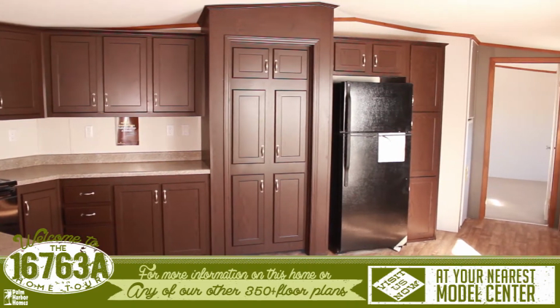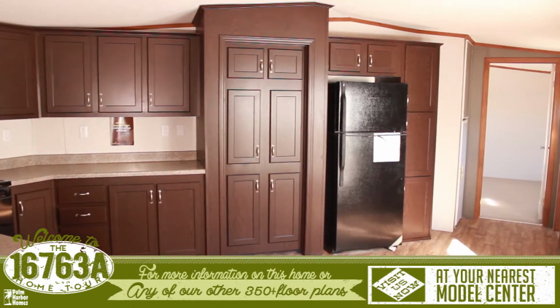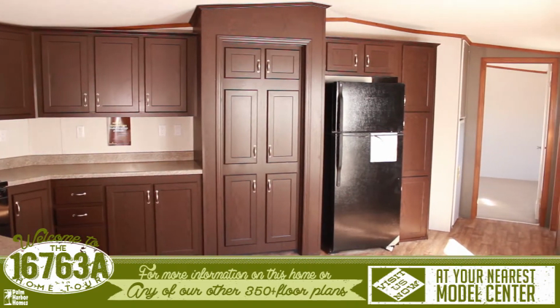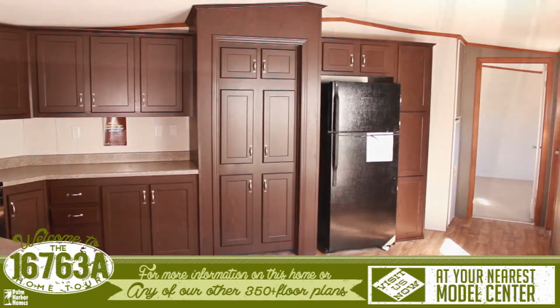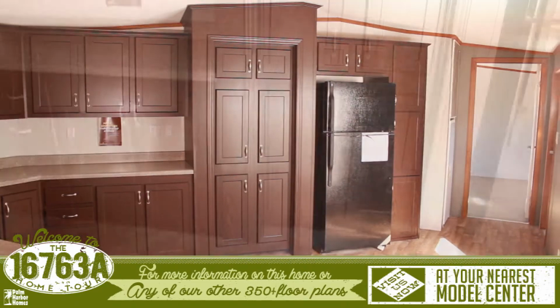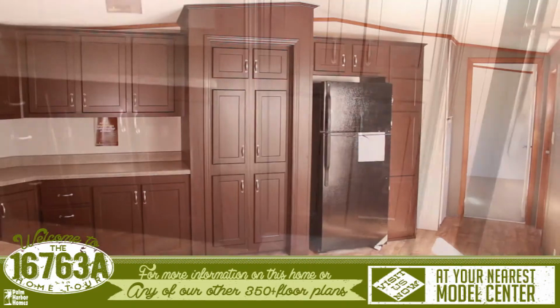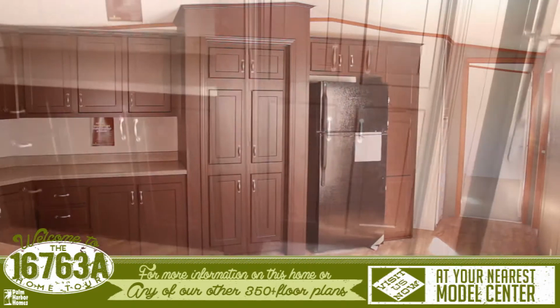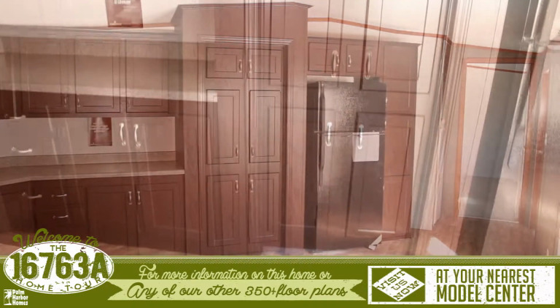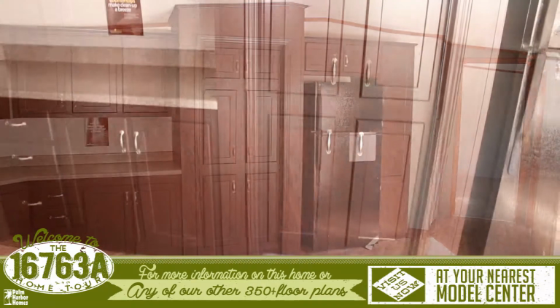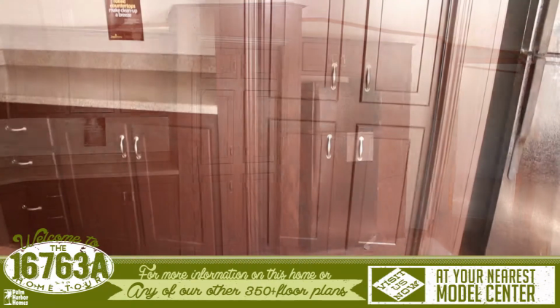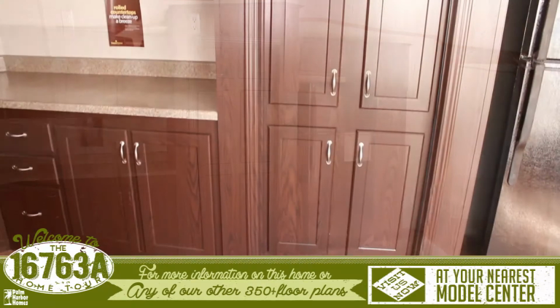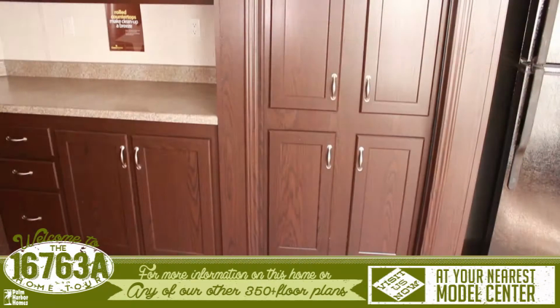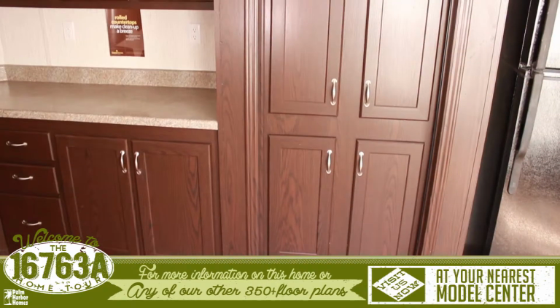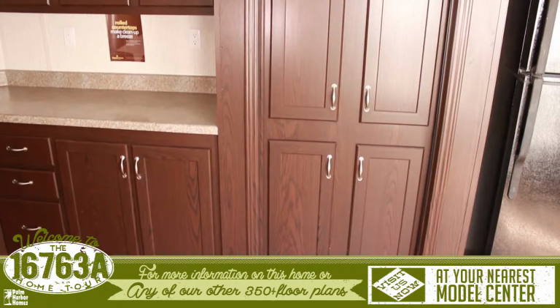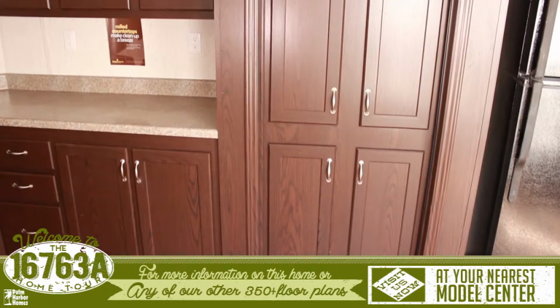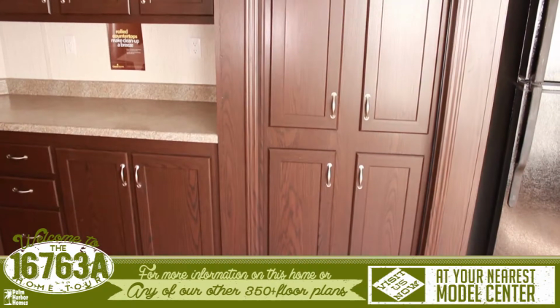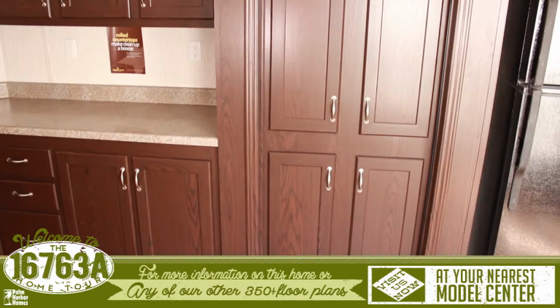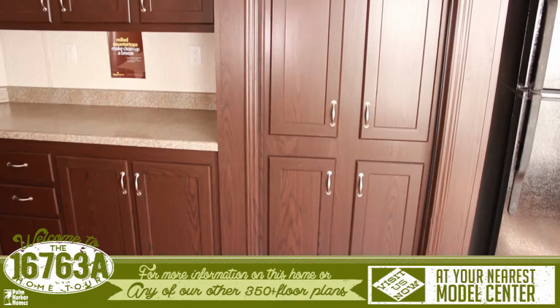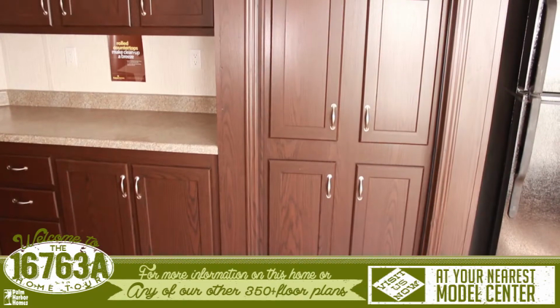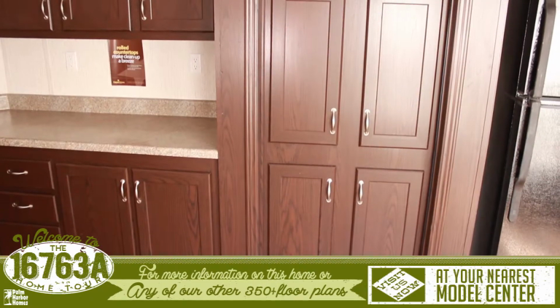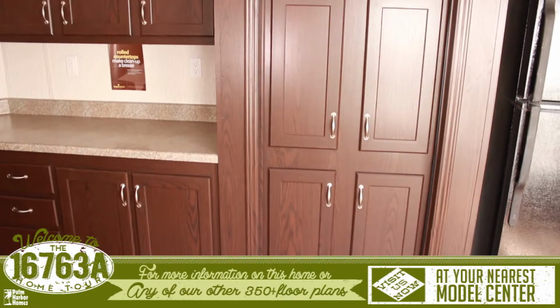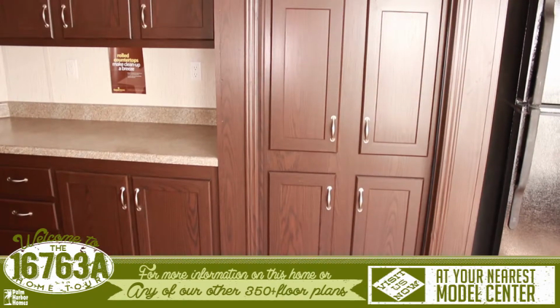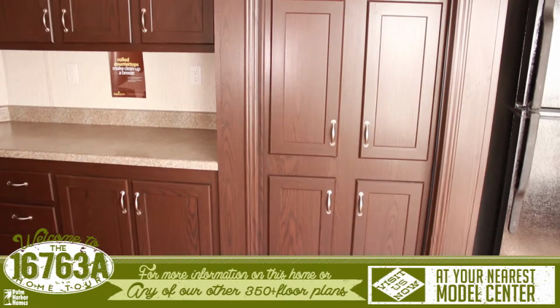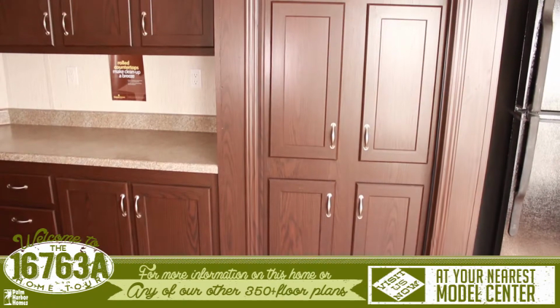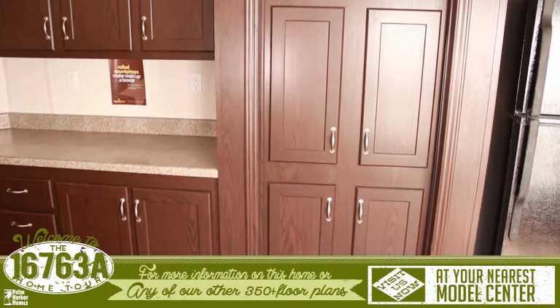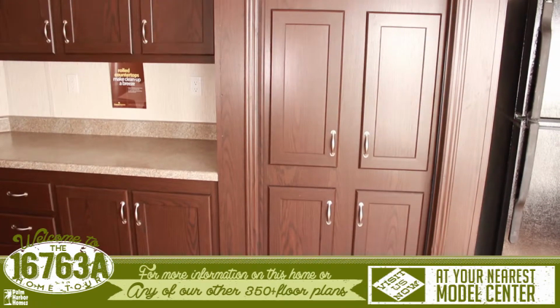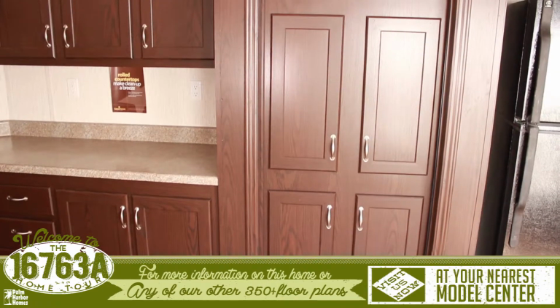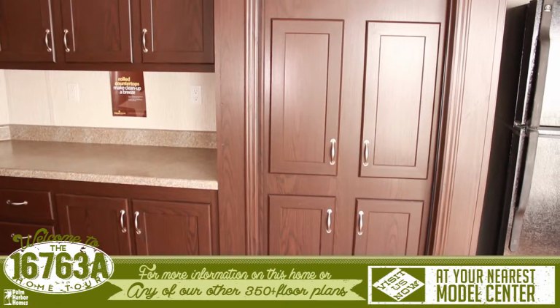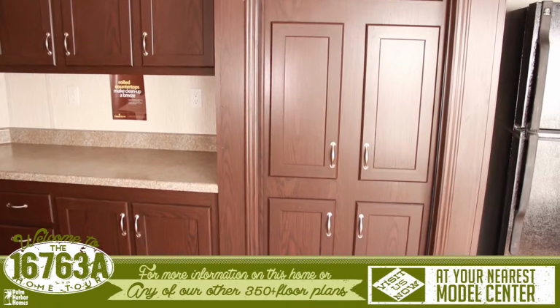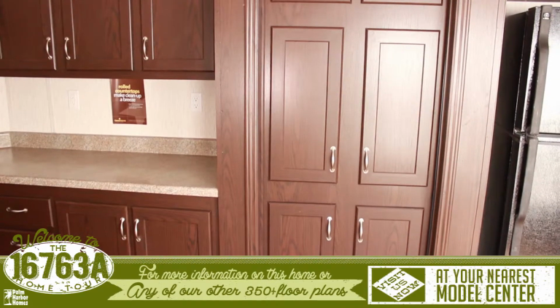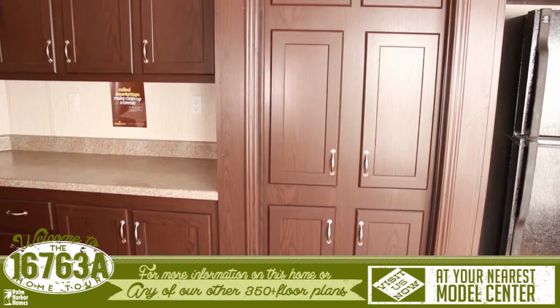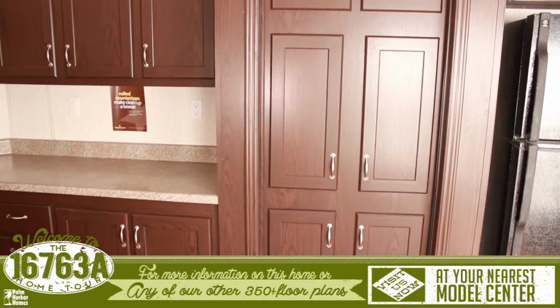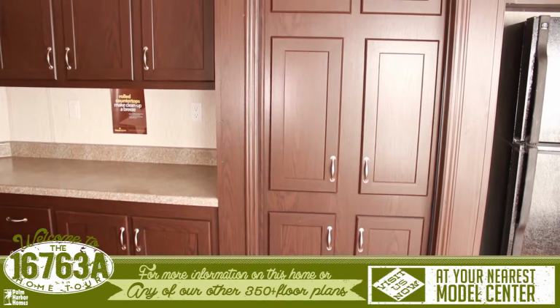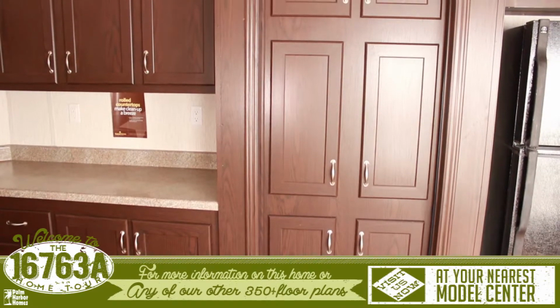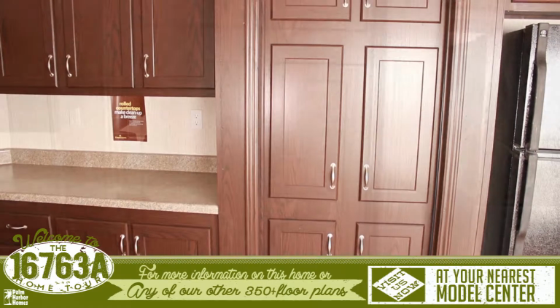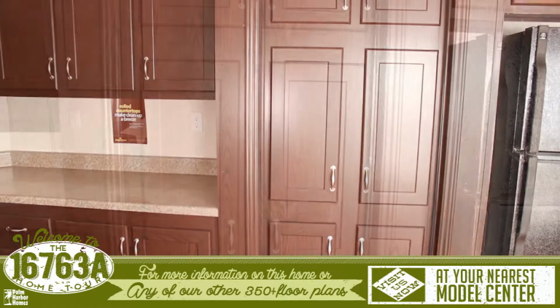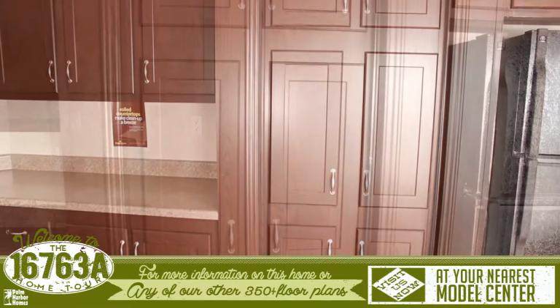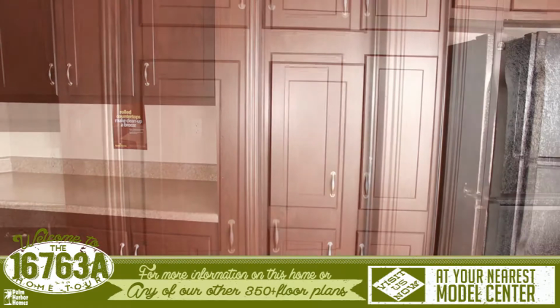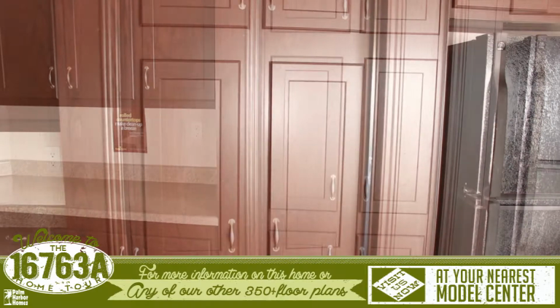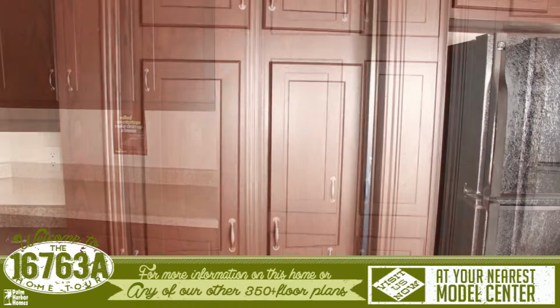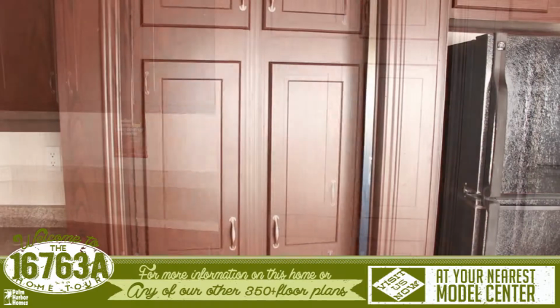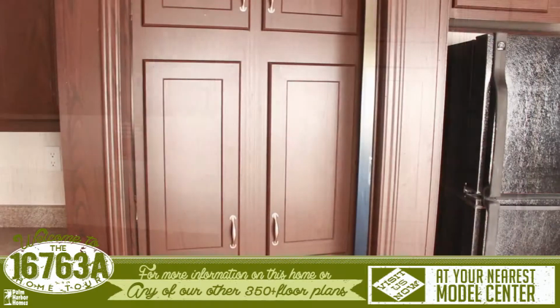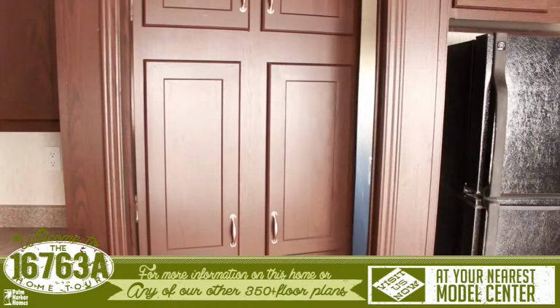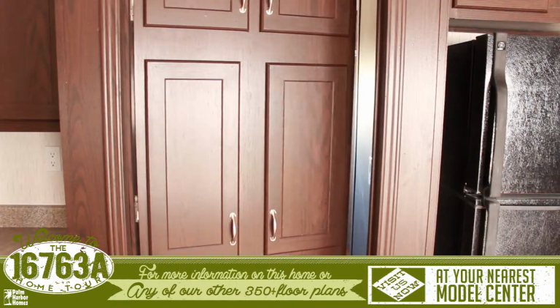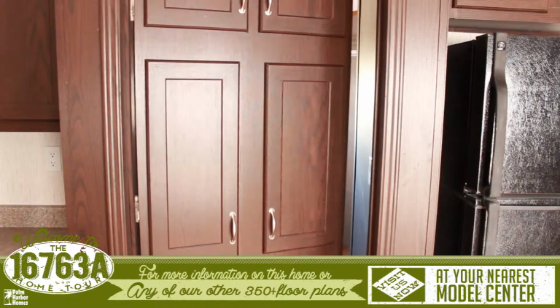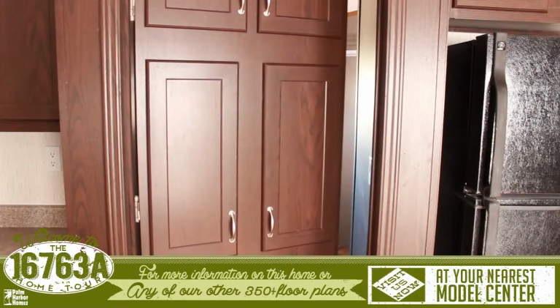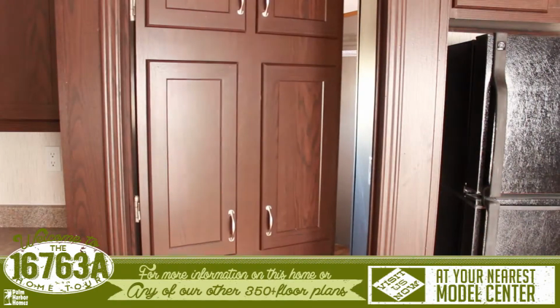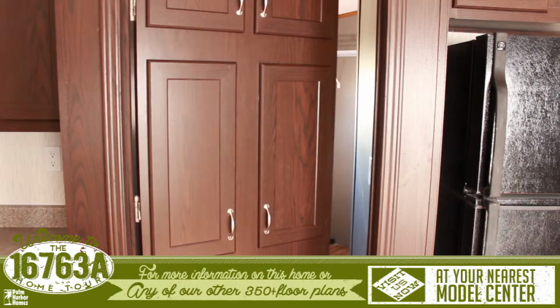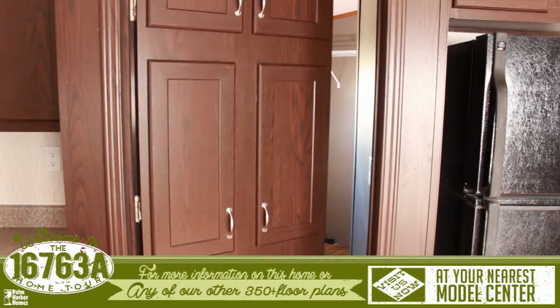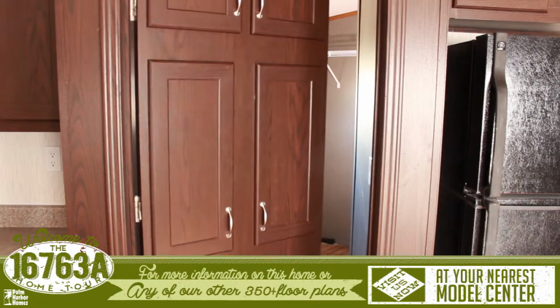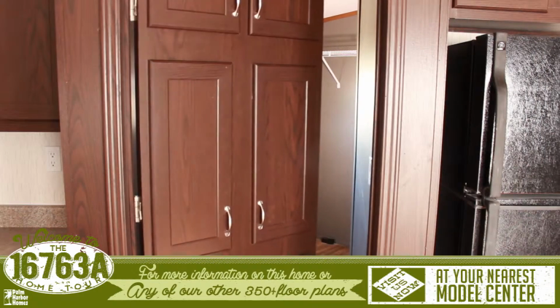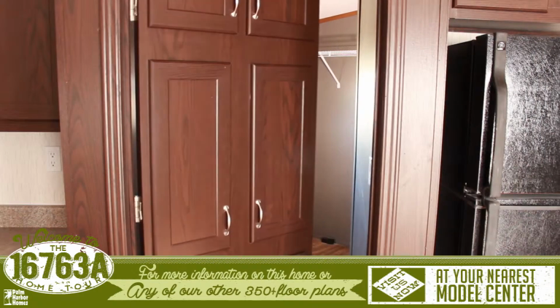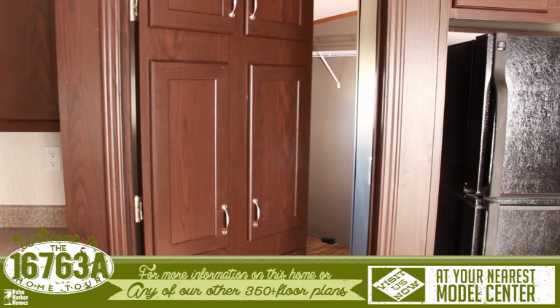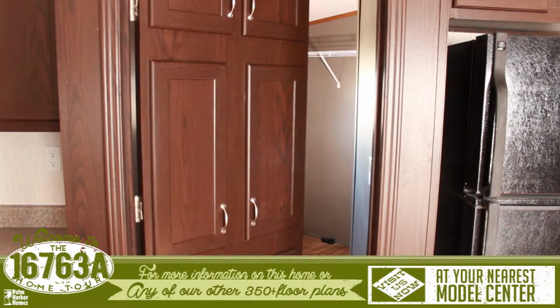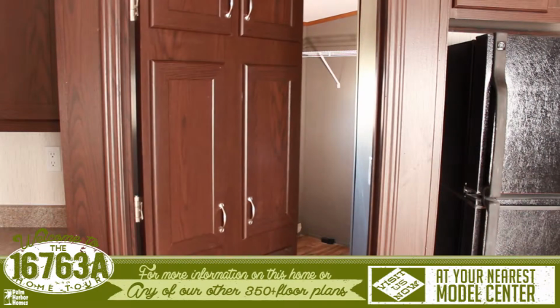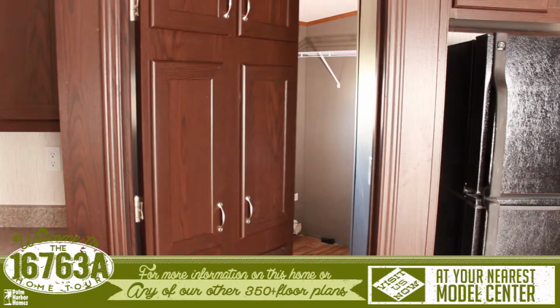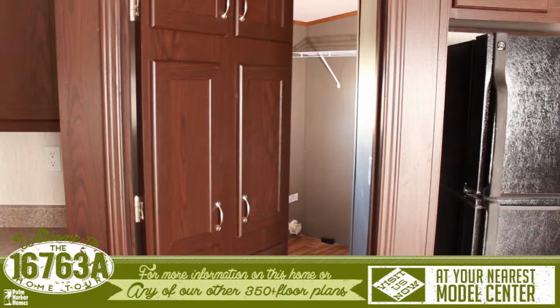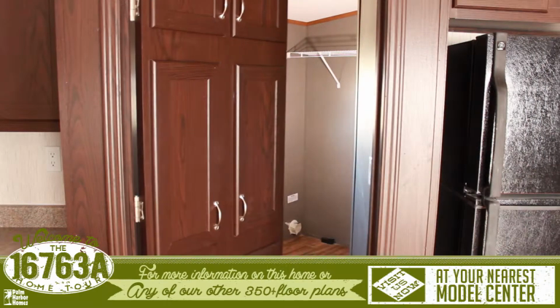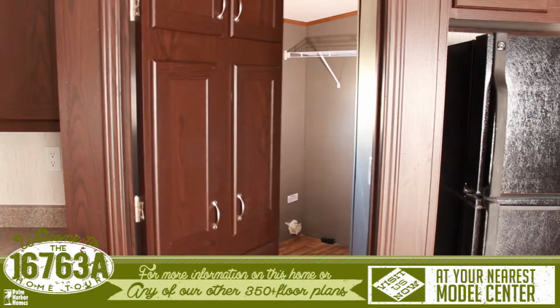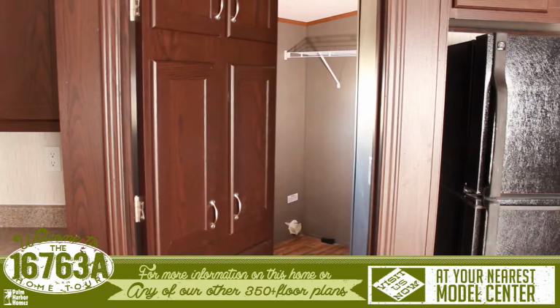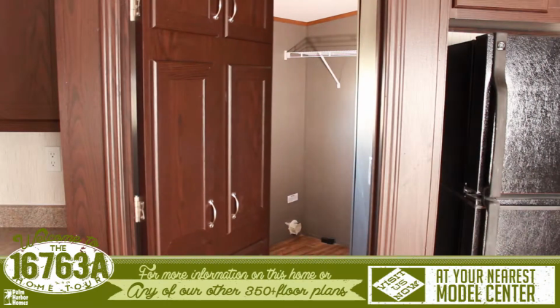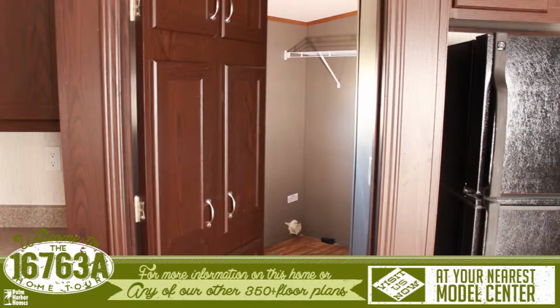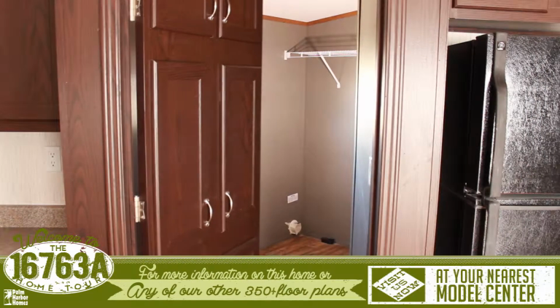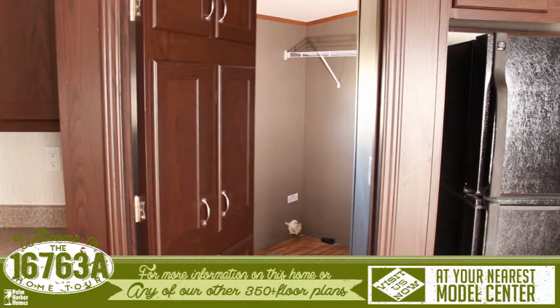One of the great features about this kitchen is the bootlegger's pantry. What looks like a regular set of cabinets actually conceals a large chef's pantry.